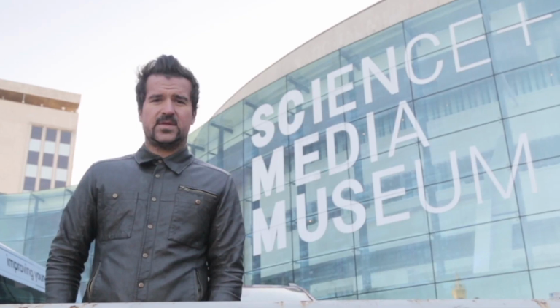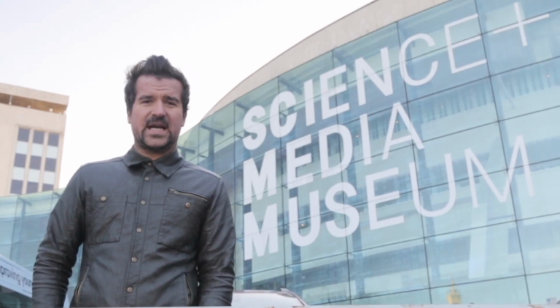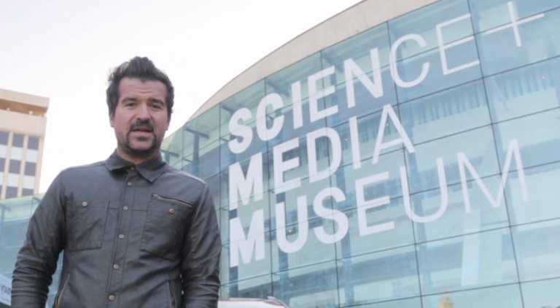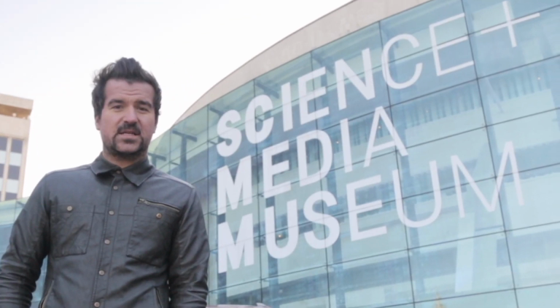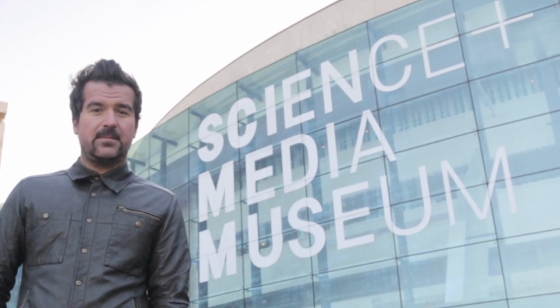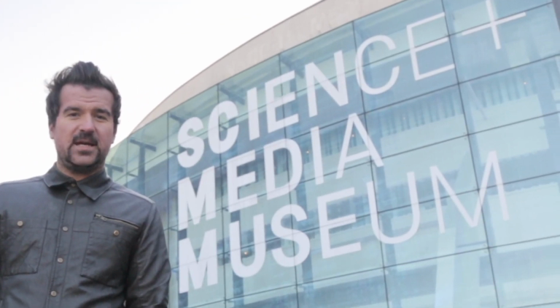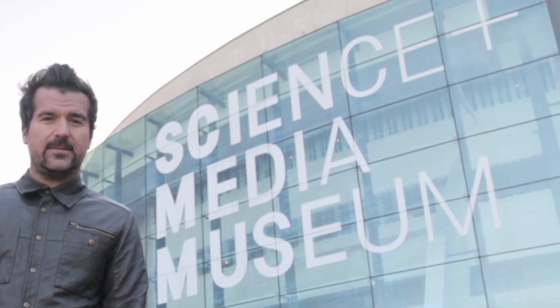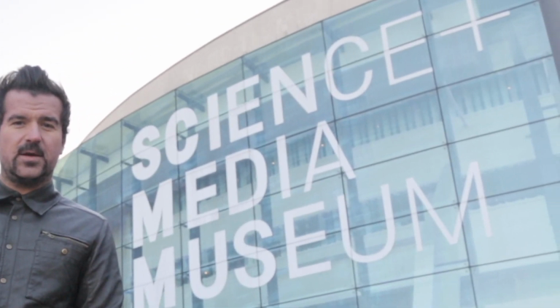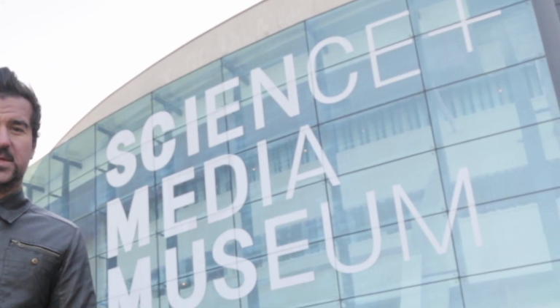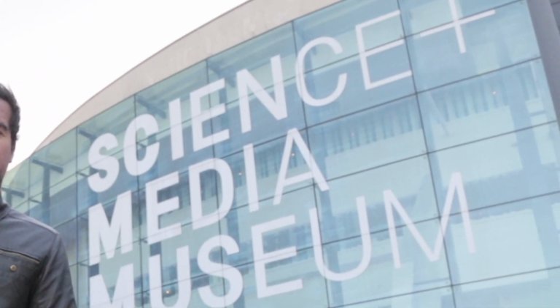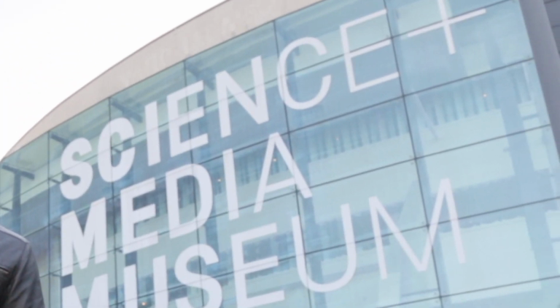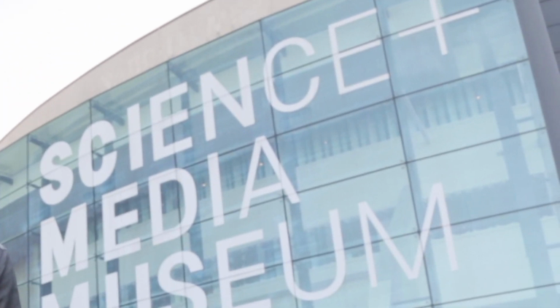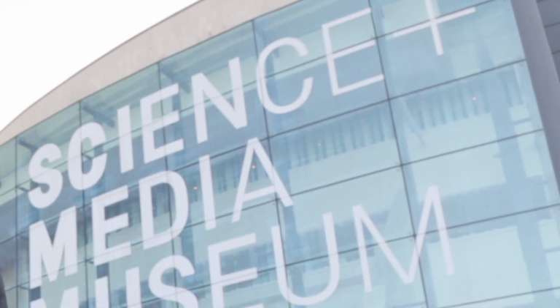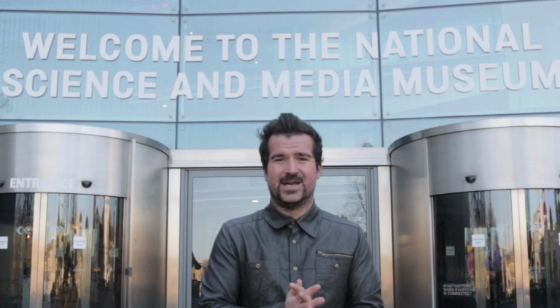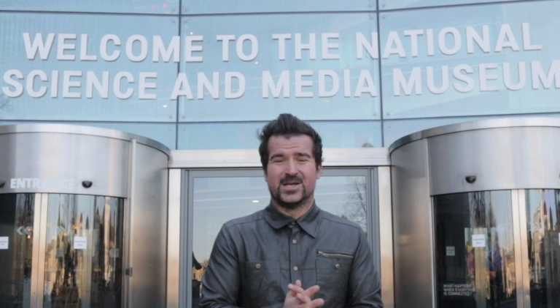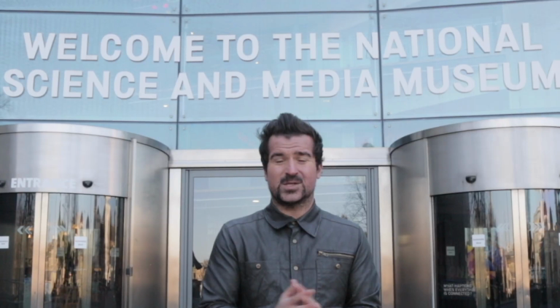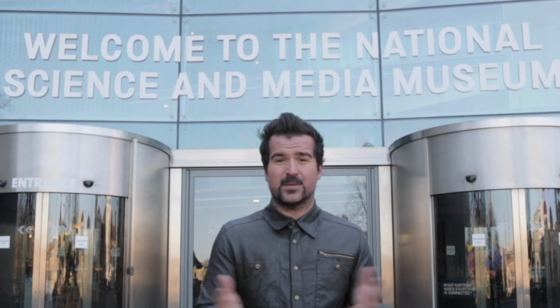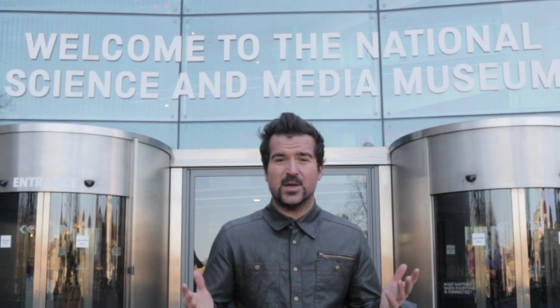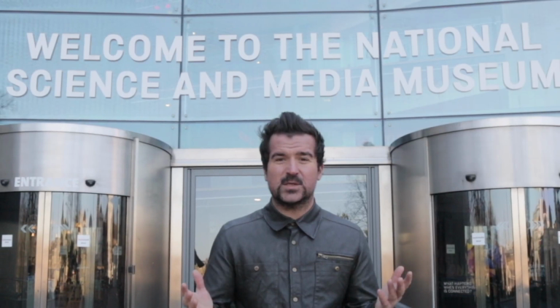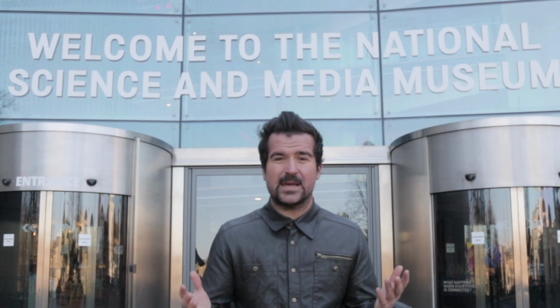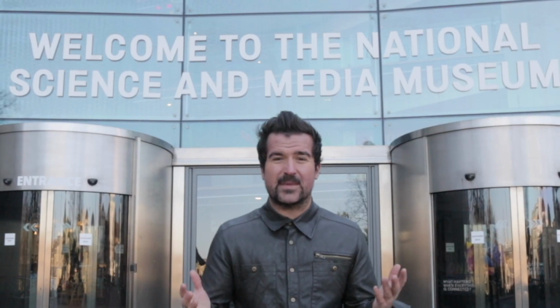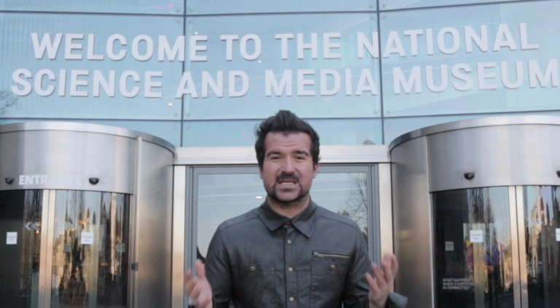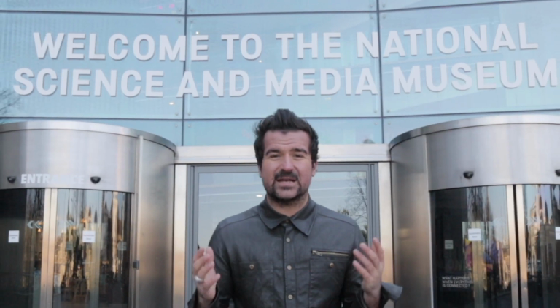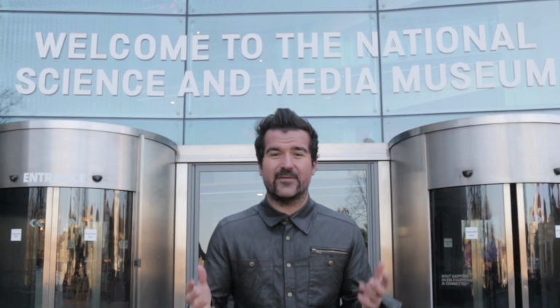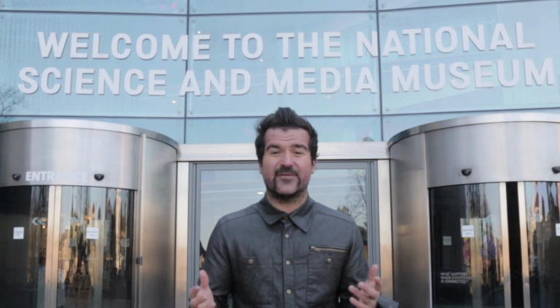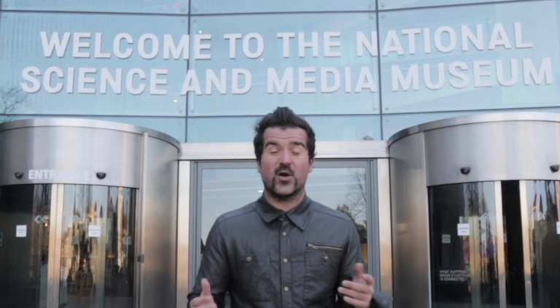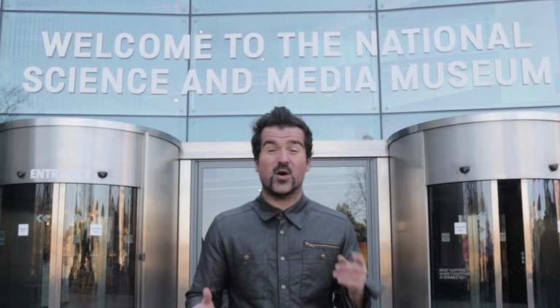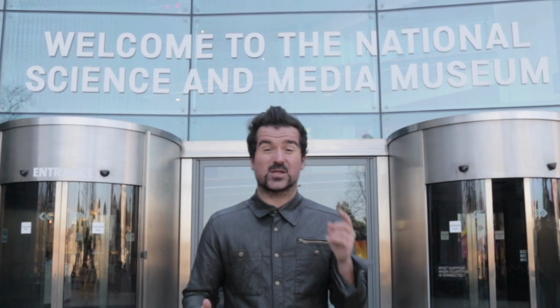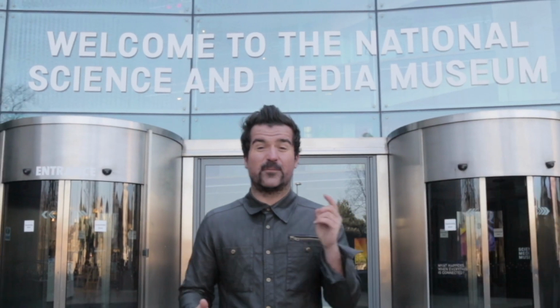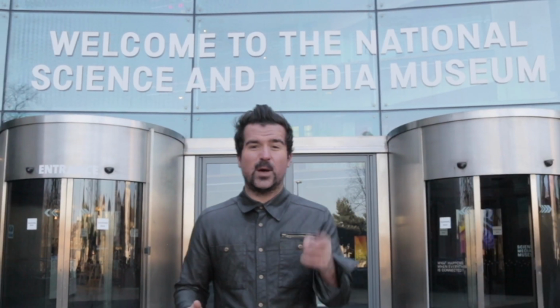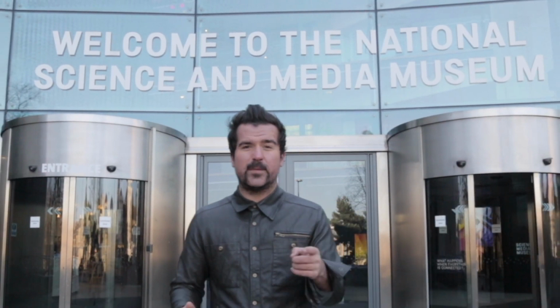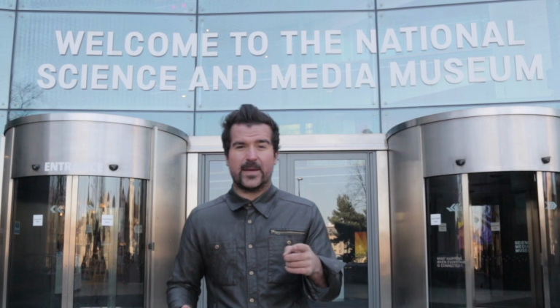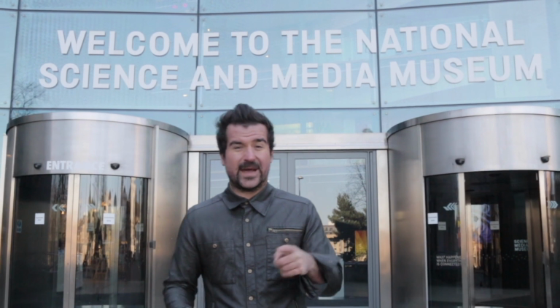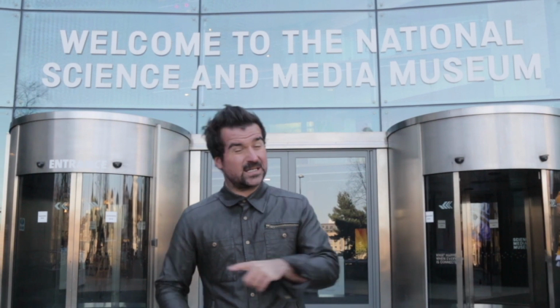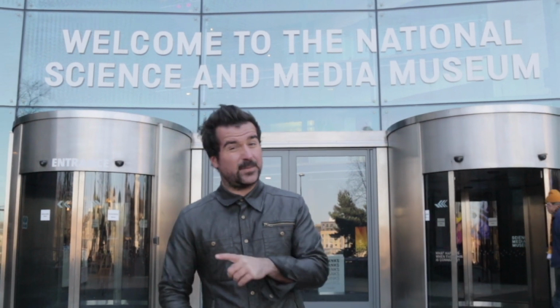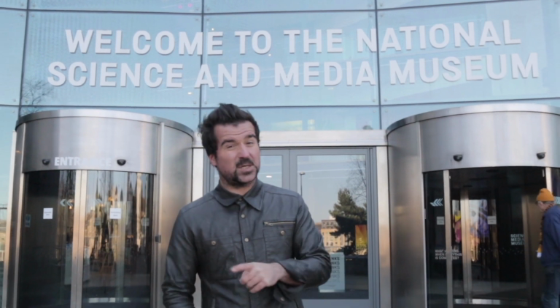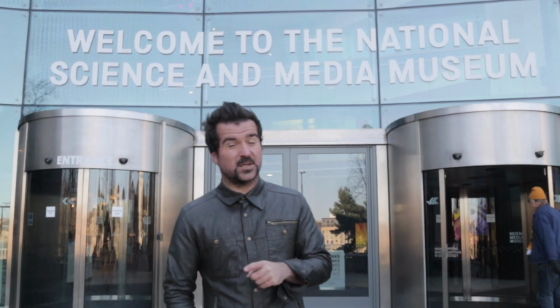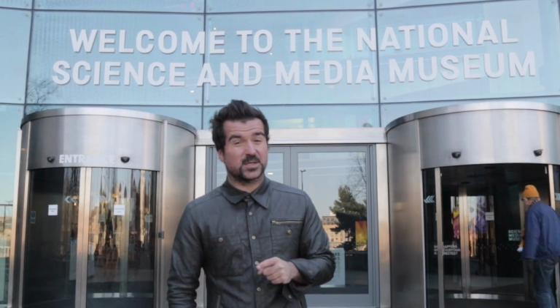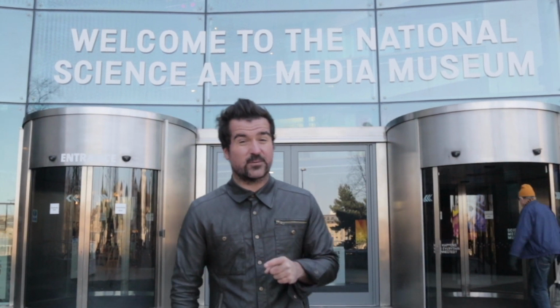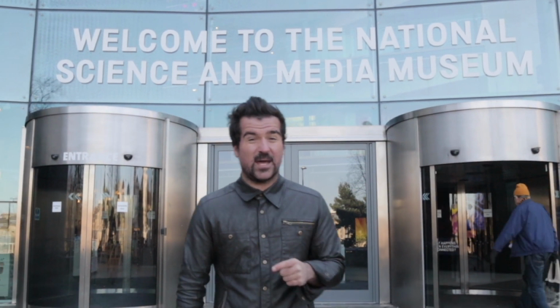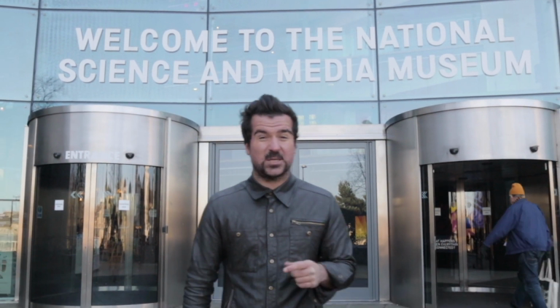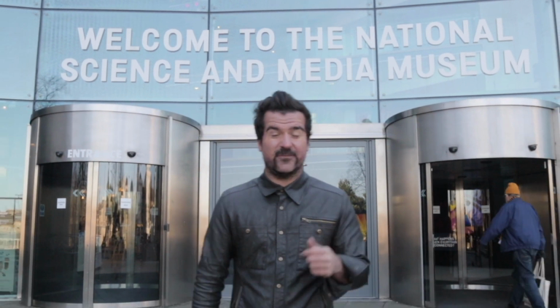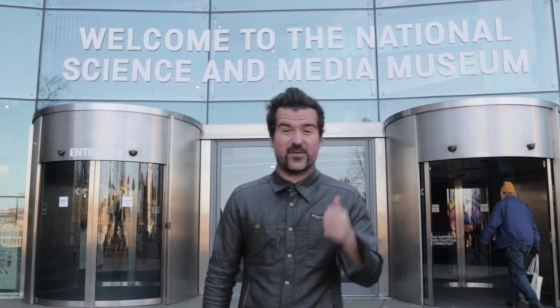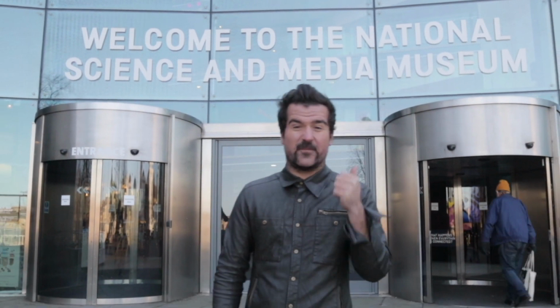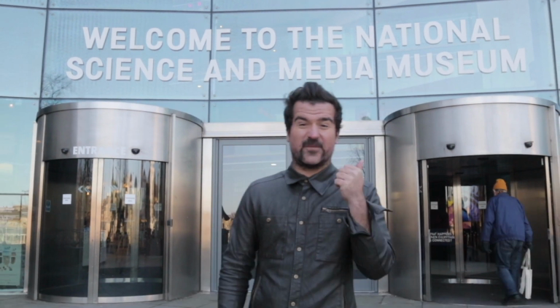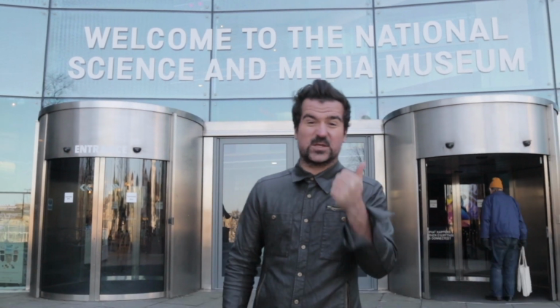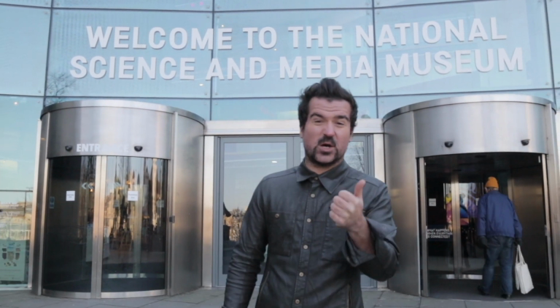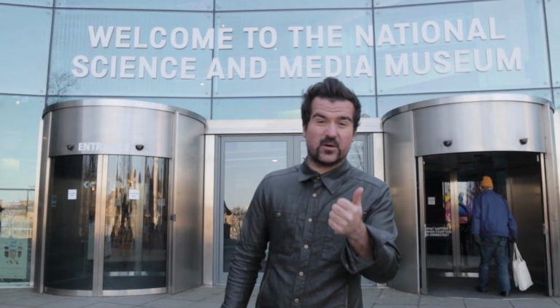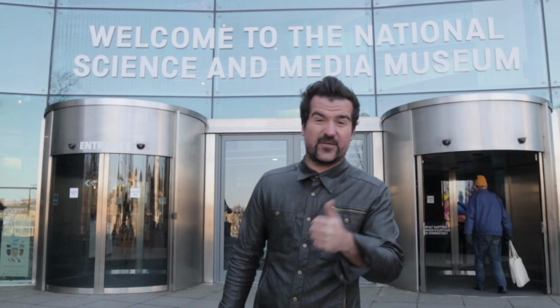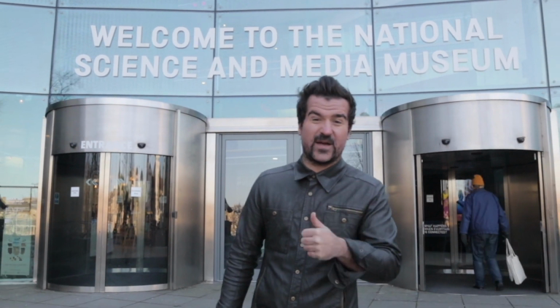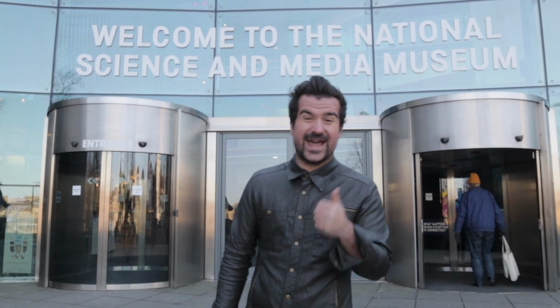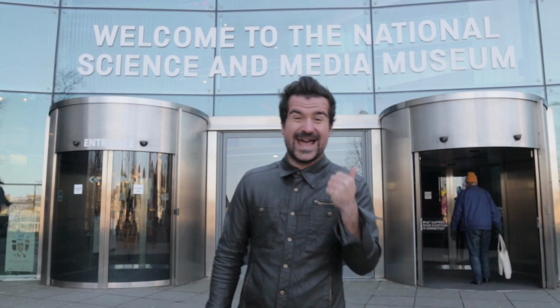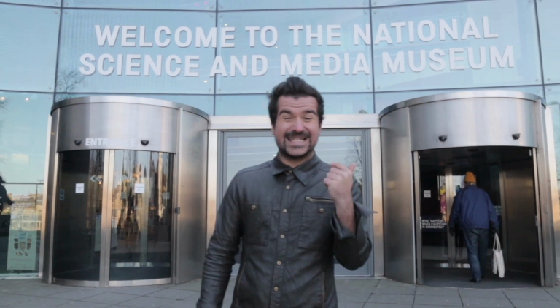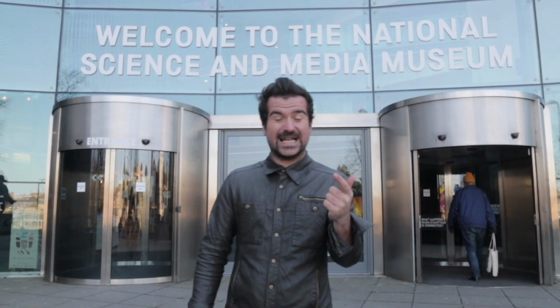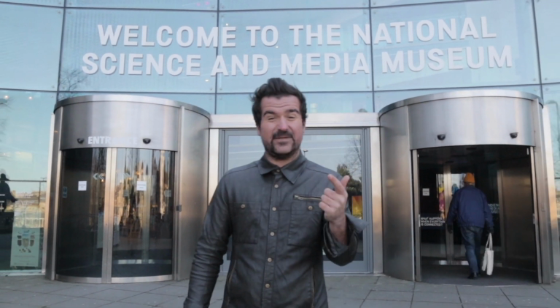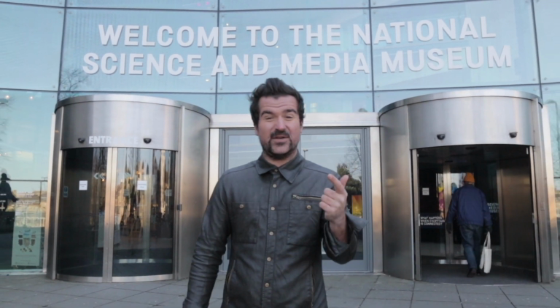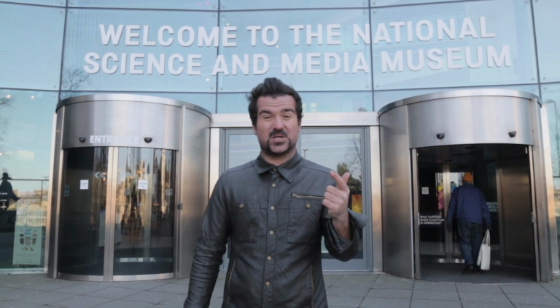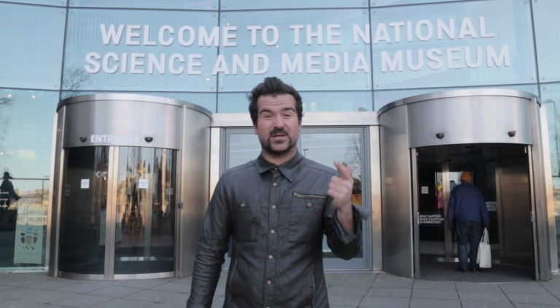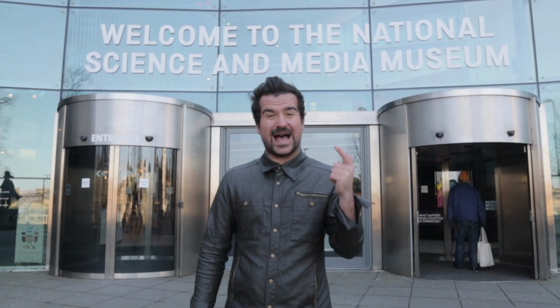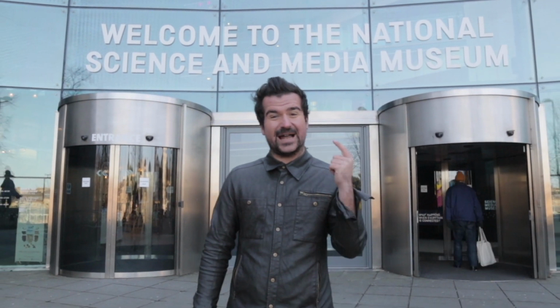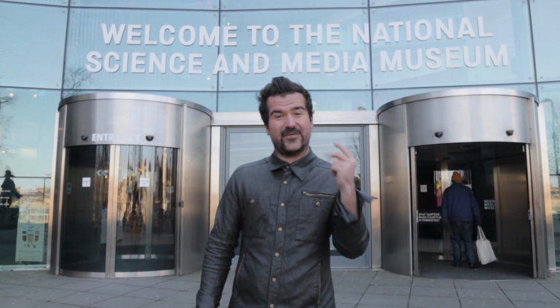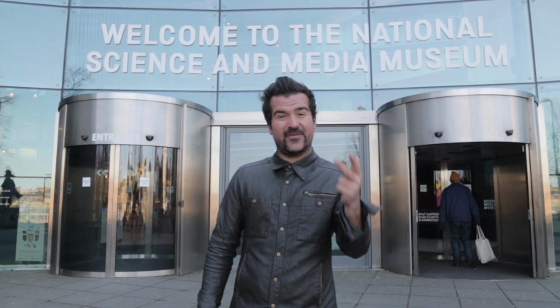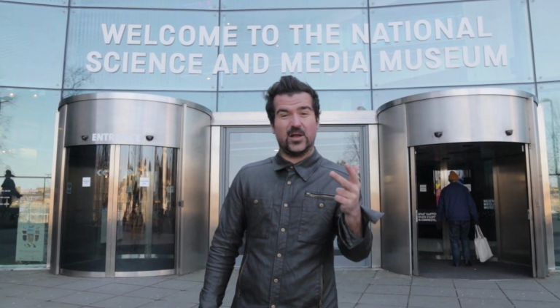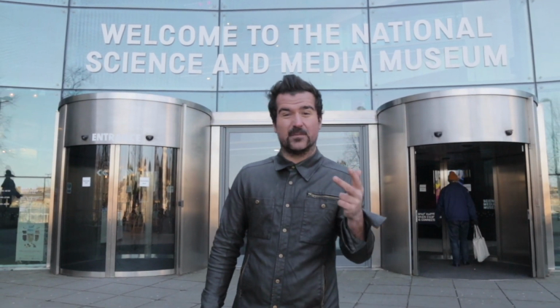The Science and Media Museum. The museum has seven floors of permanent exhibitions ranging from photography, television, and film.